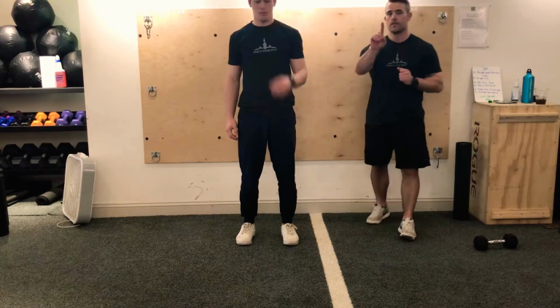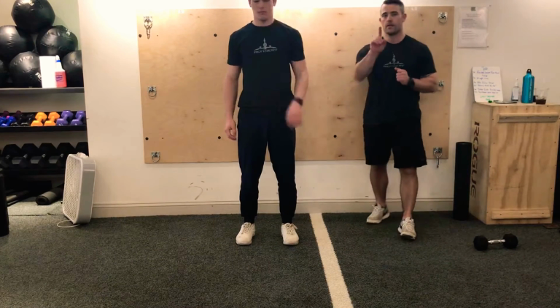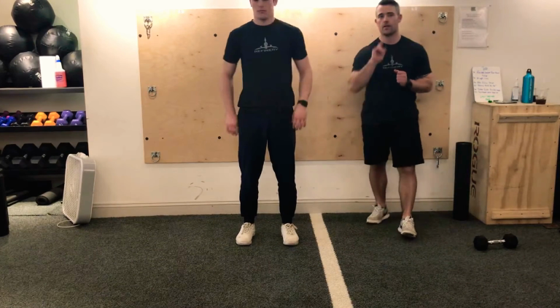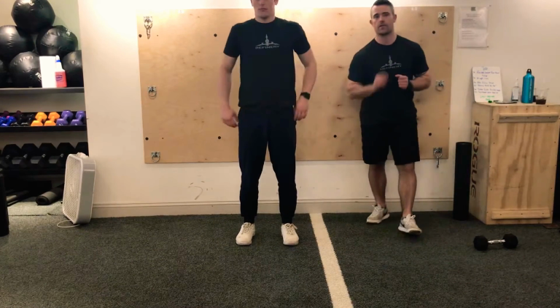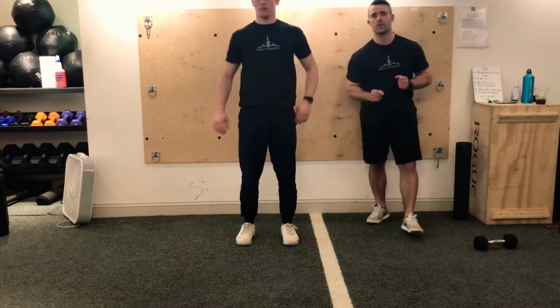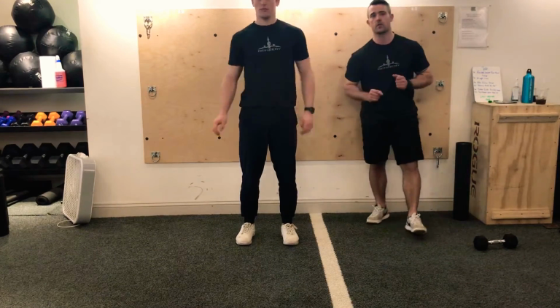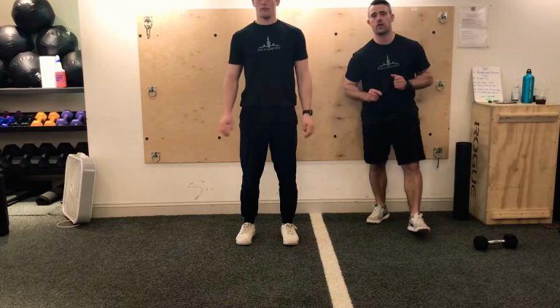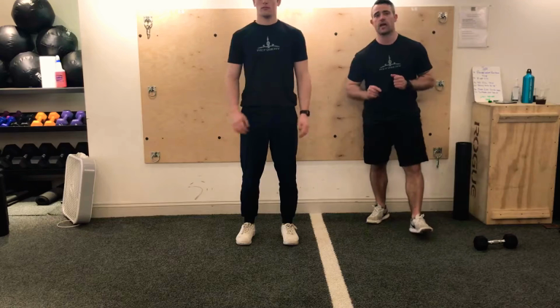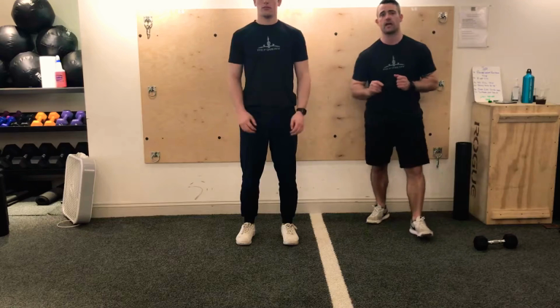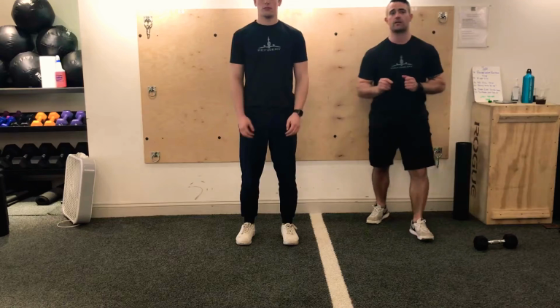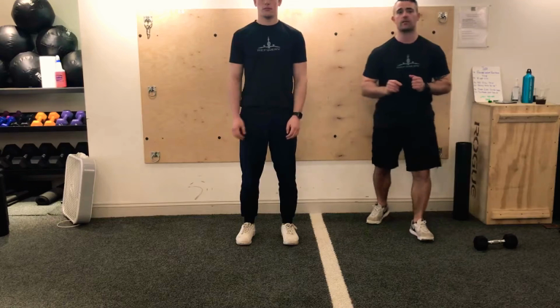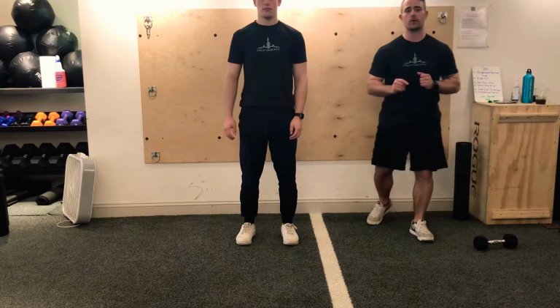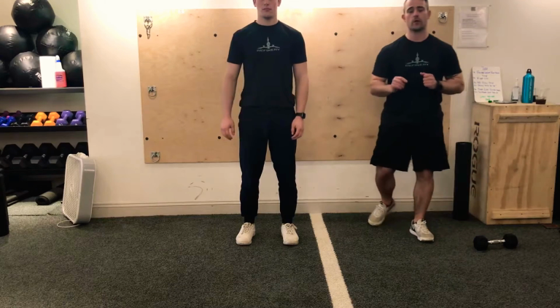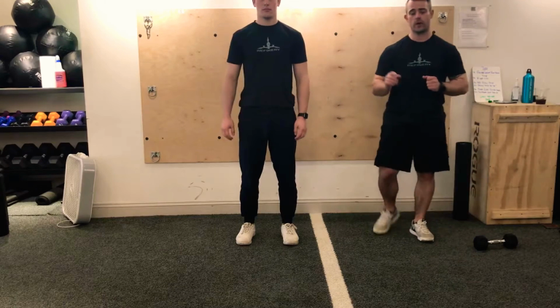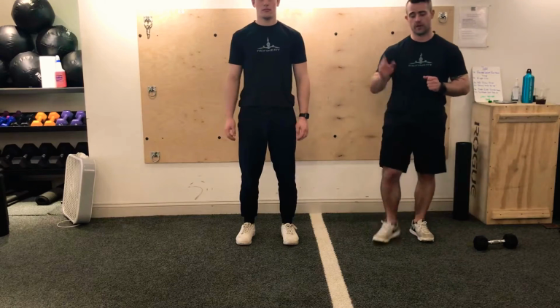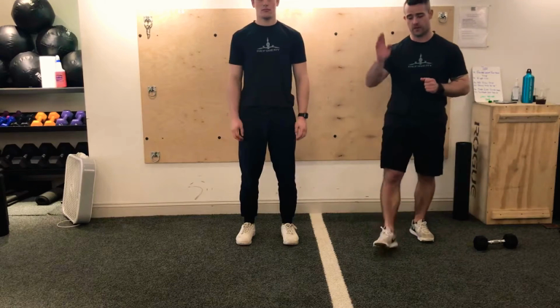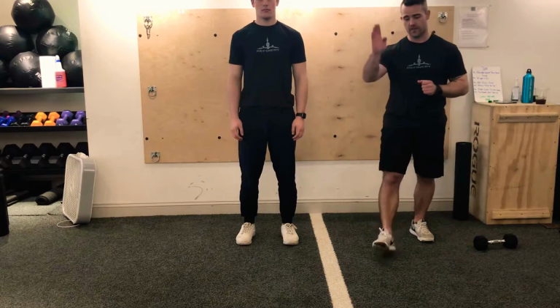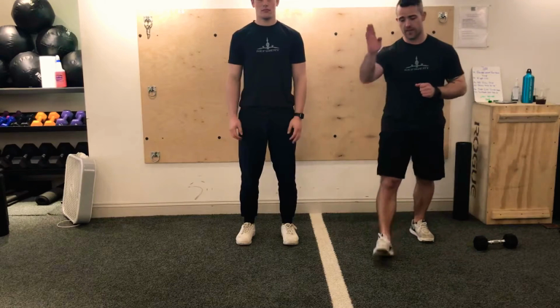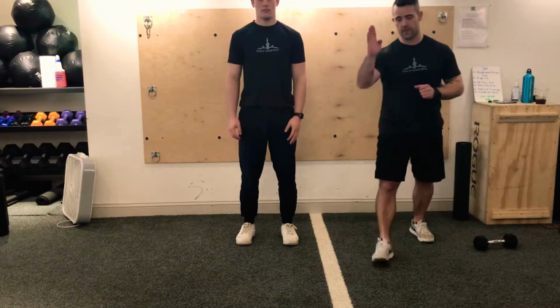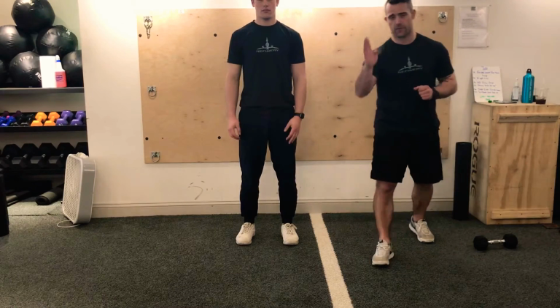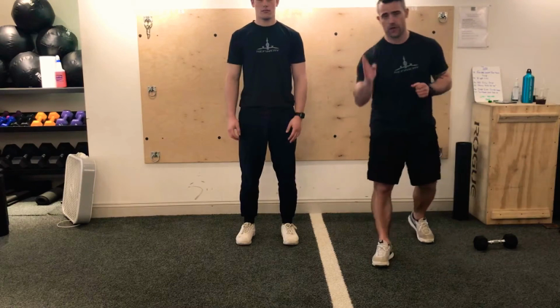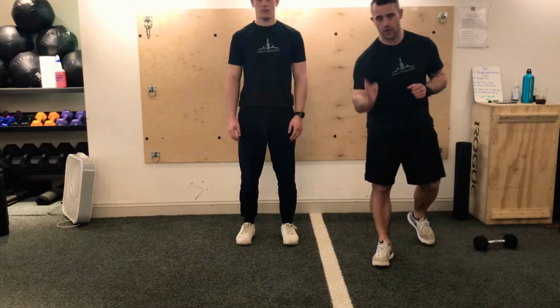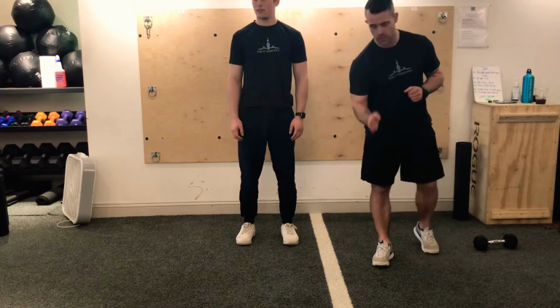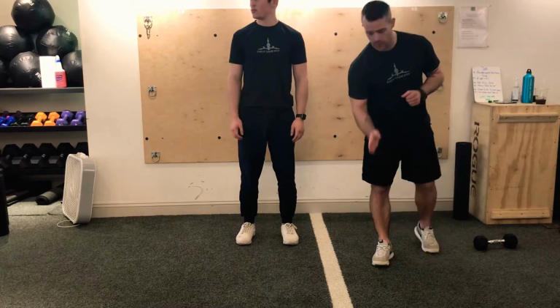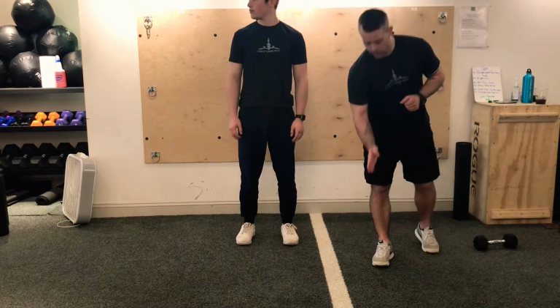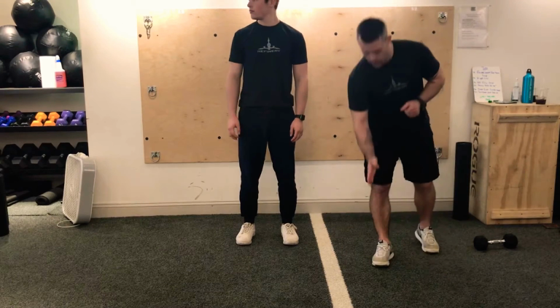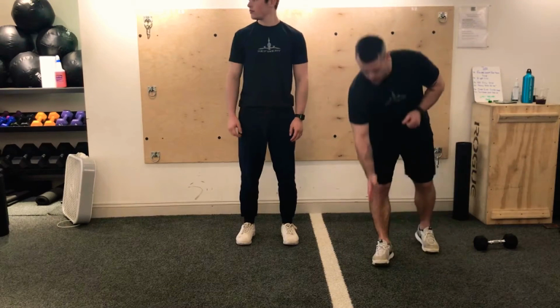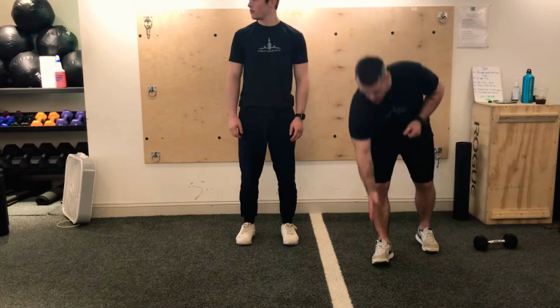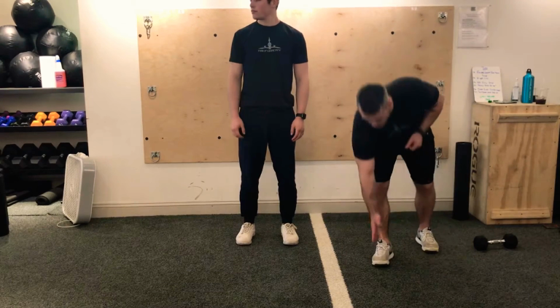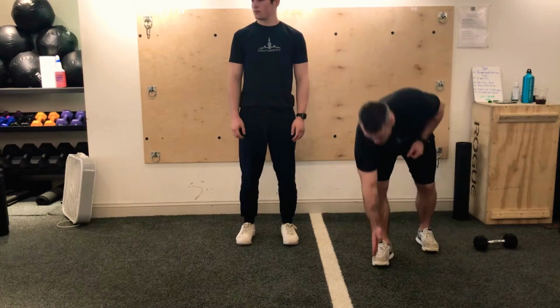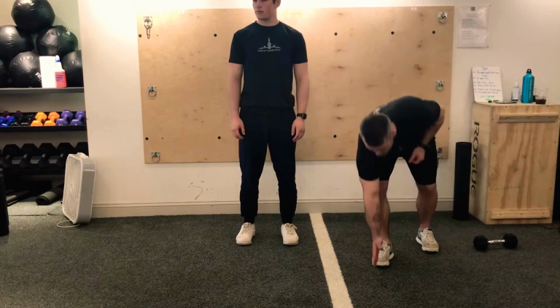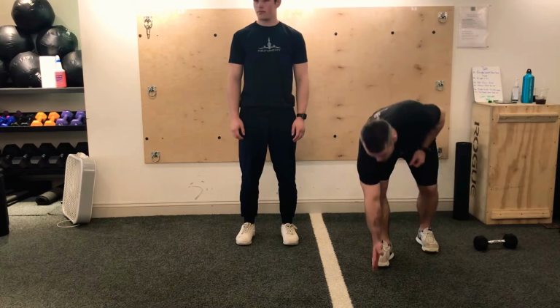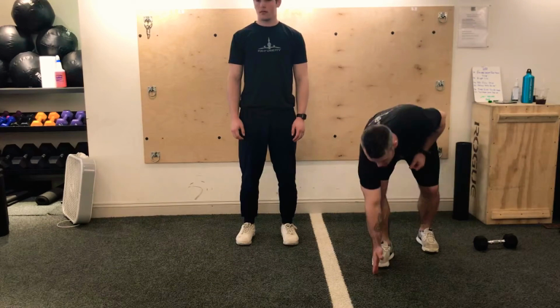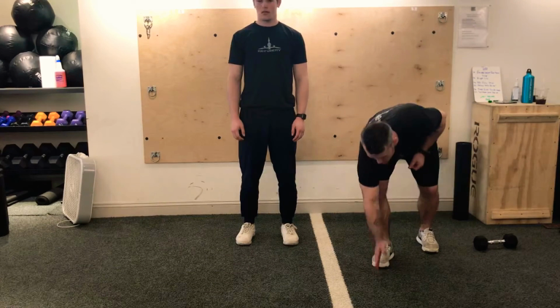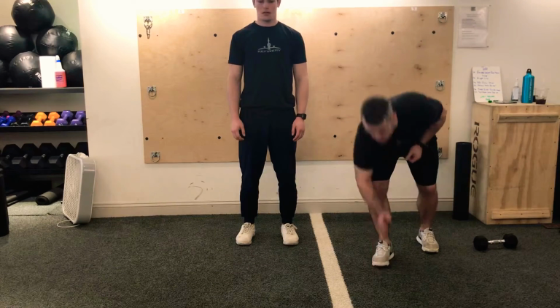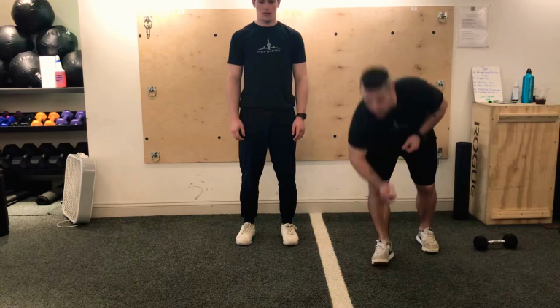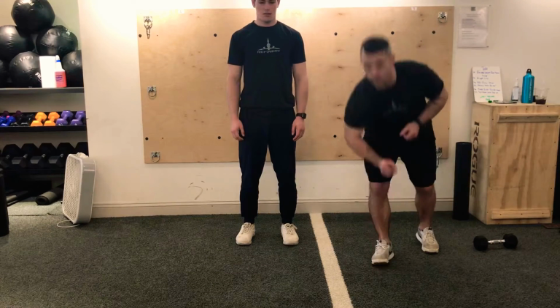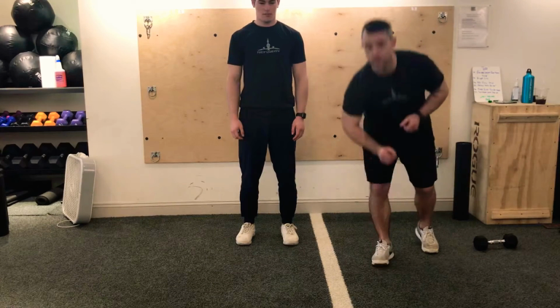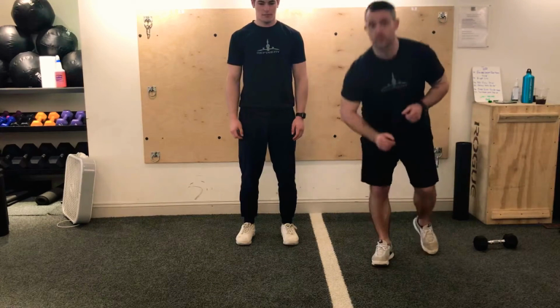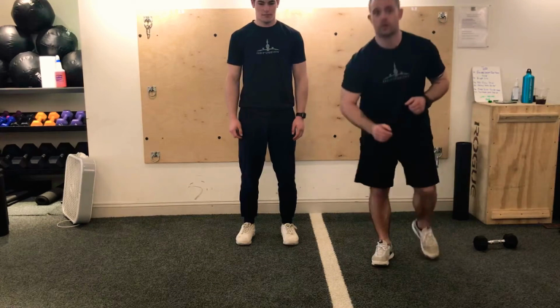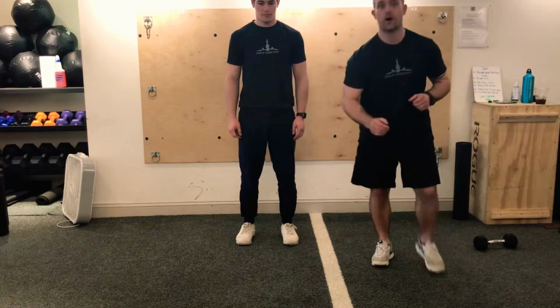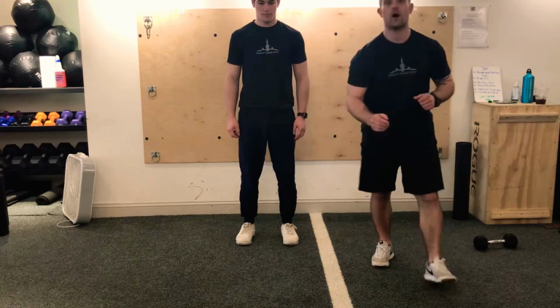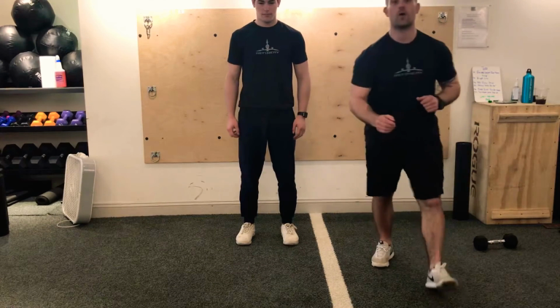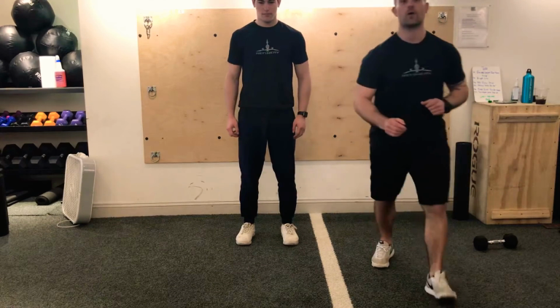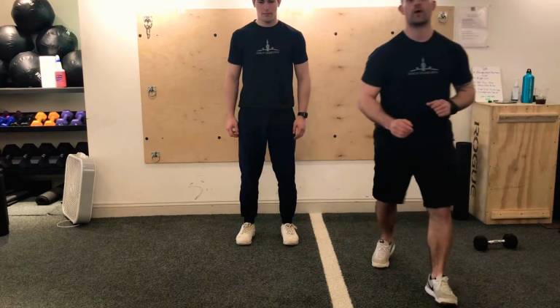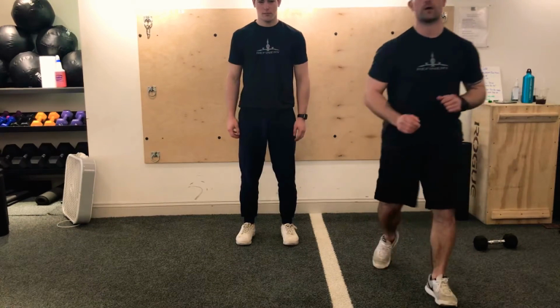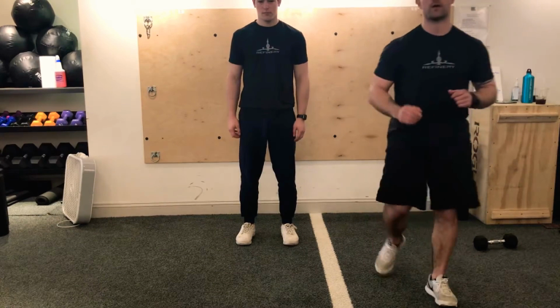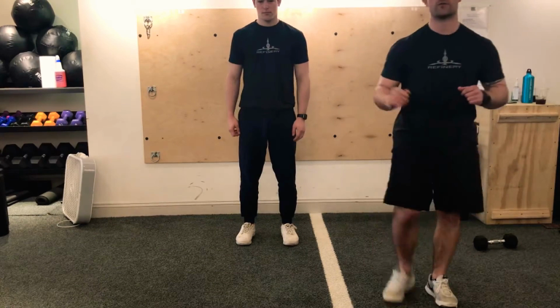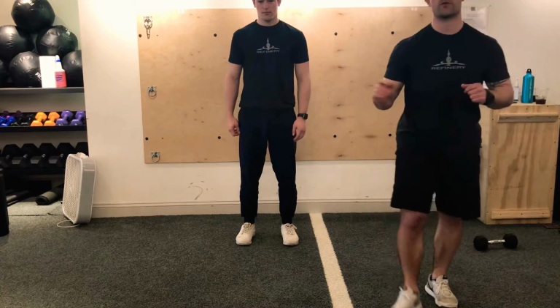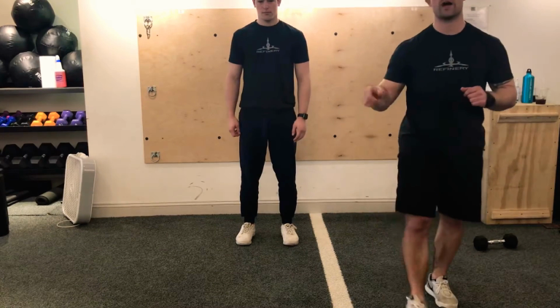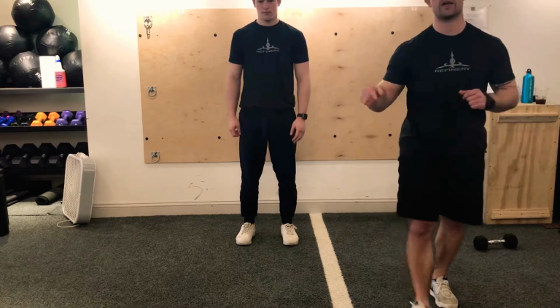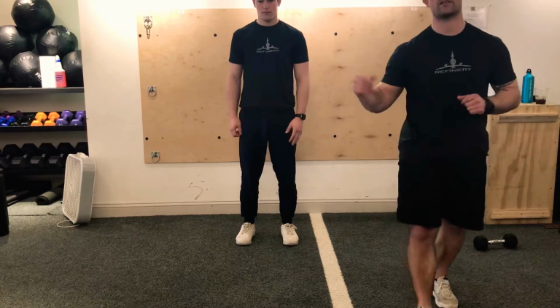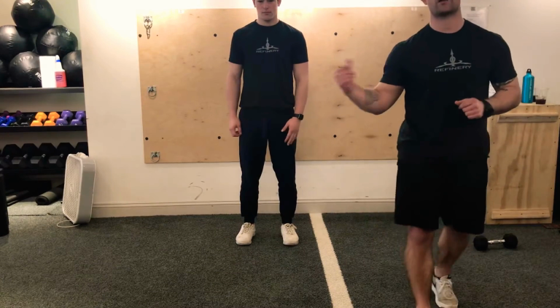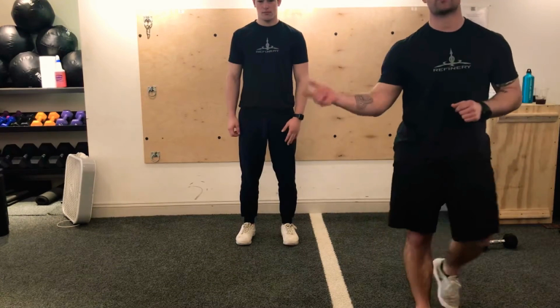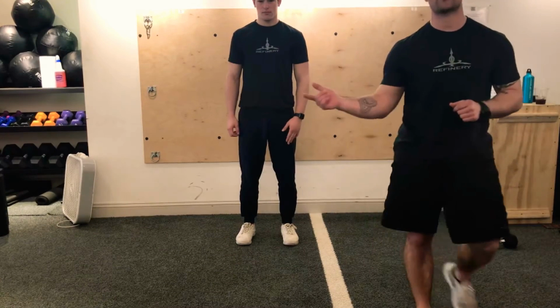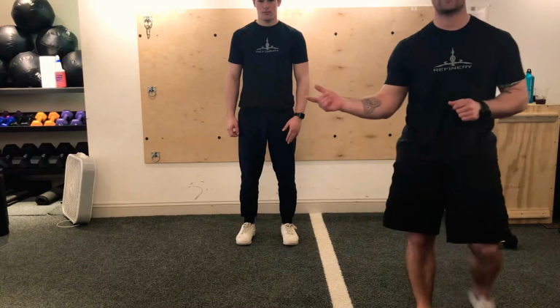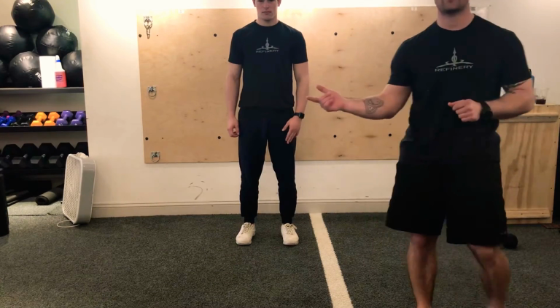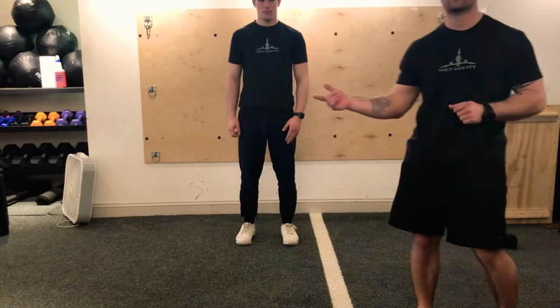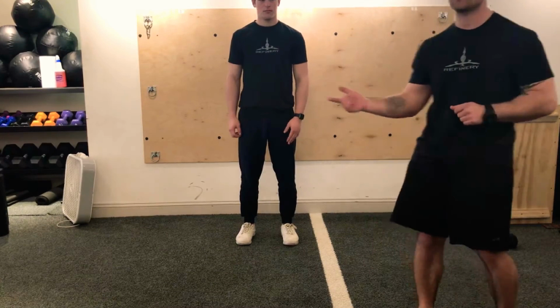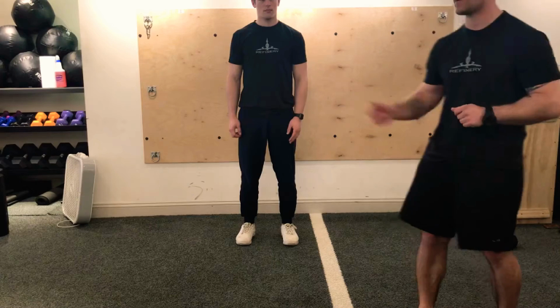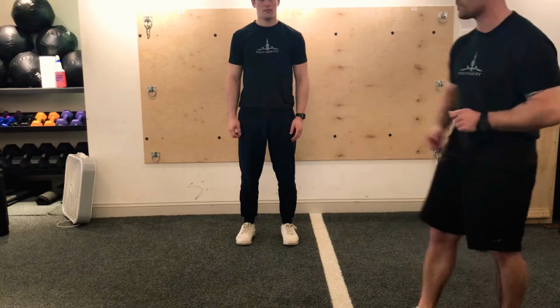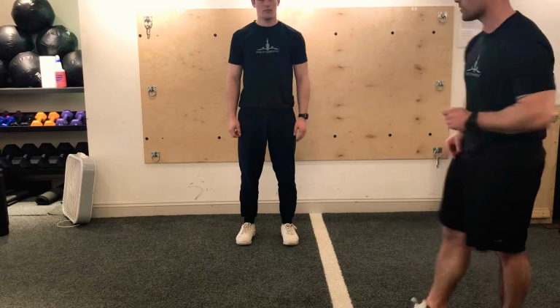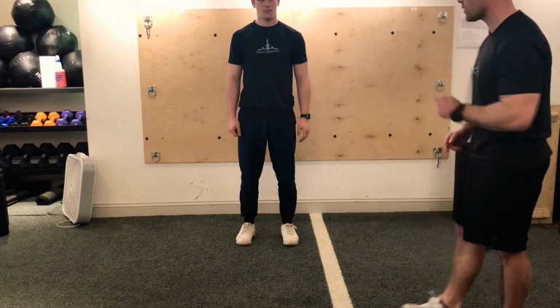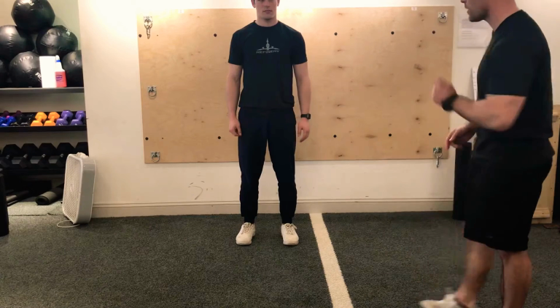The other thing Jake can do is instead of touching straight in front of his toe, he can try and touch on the outside of his toe.